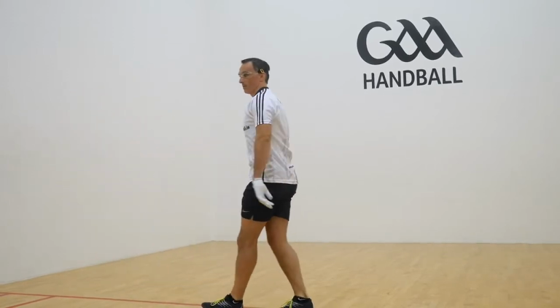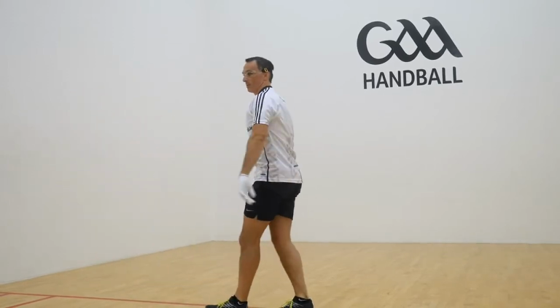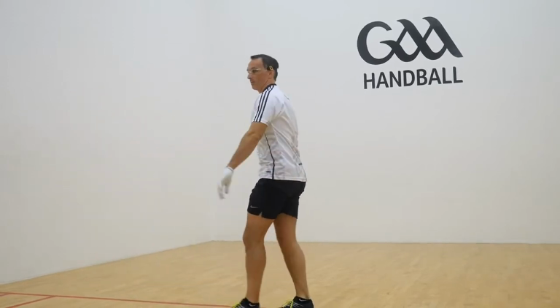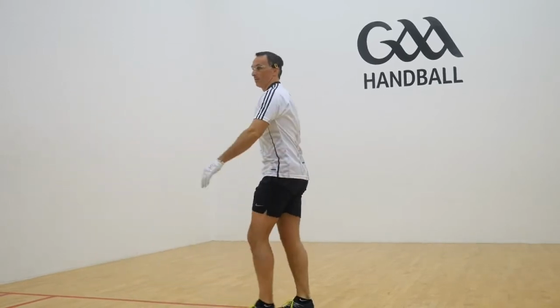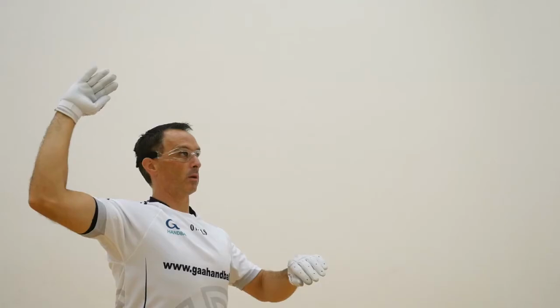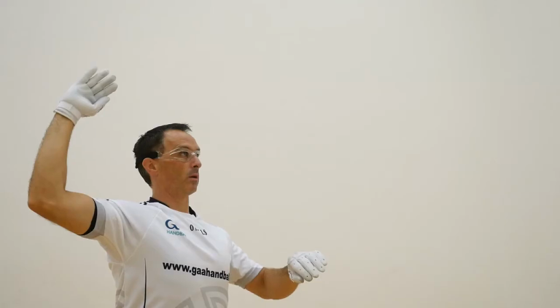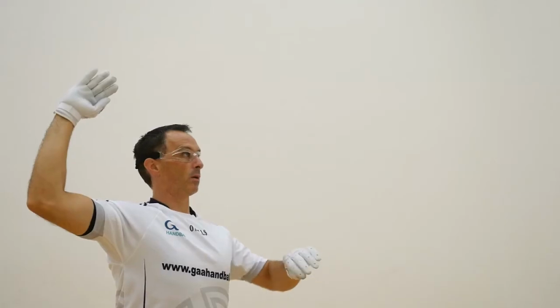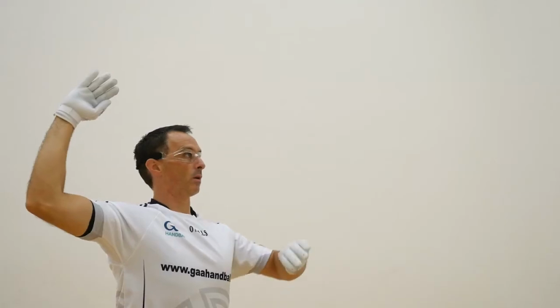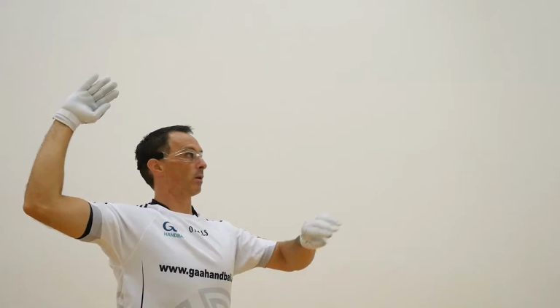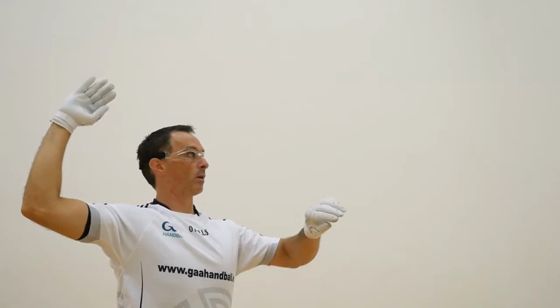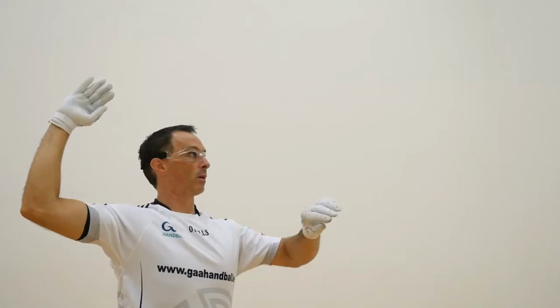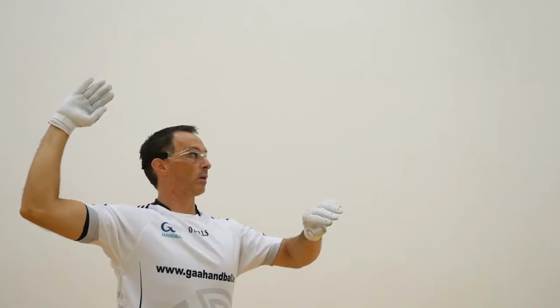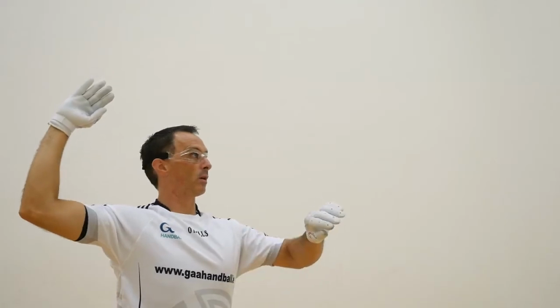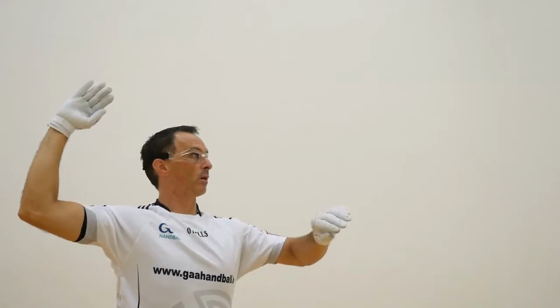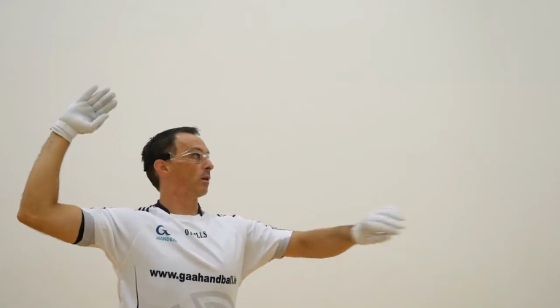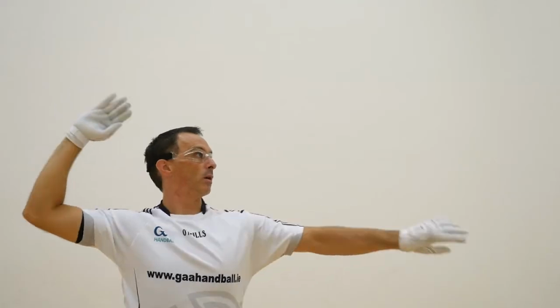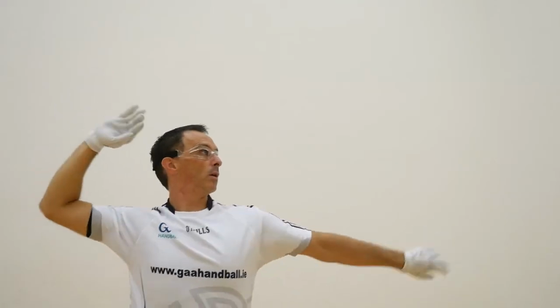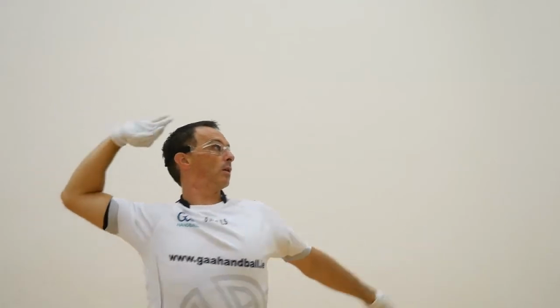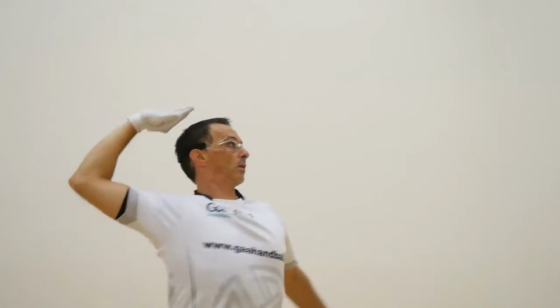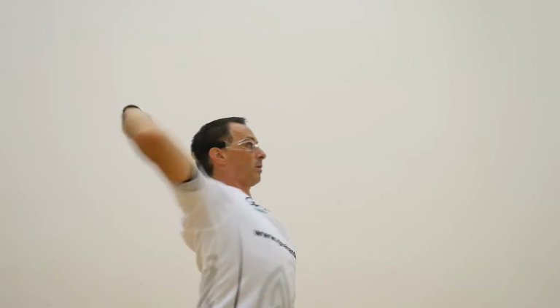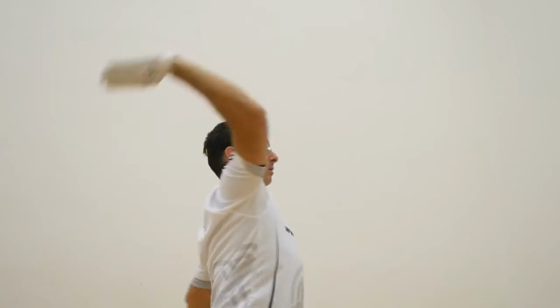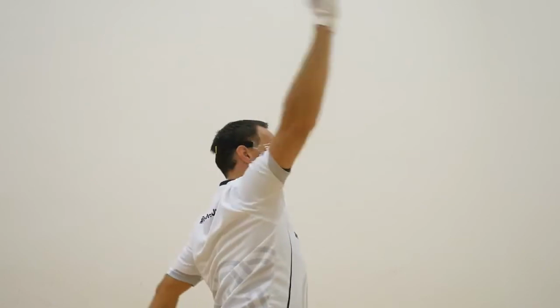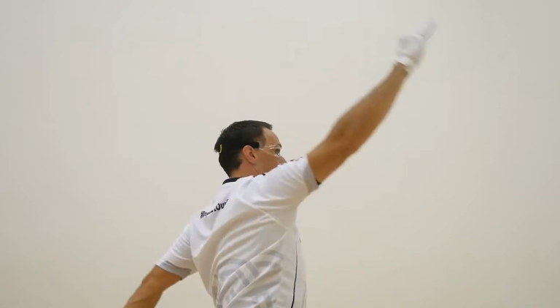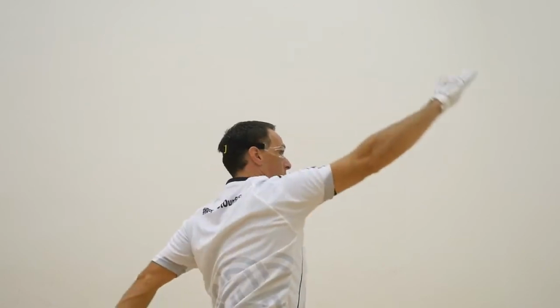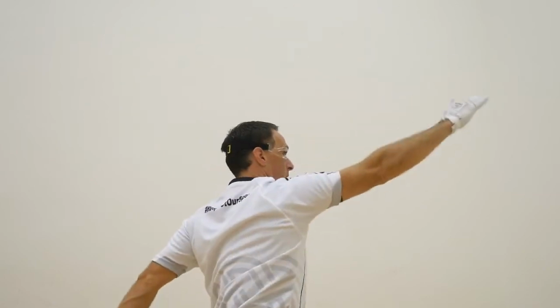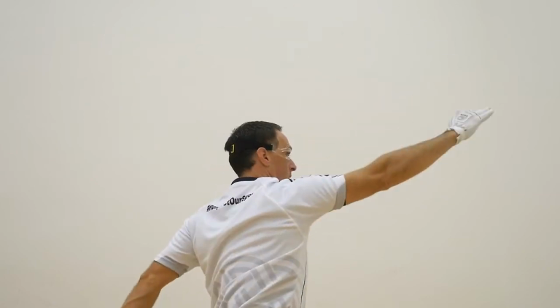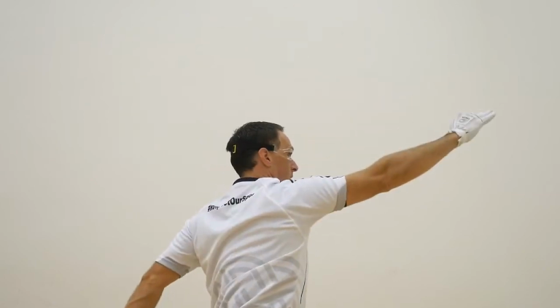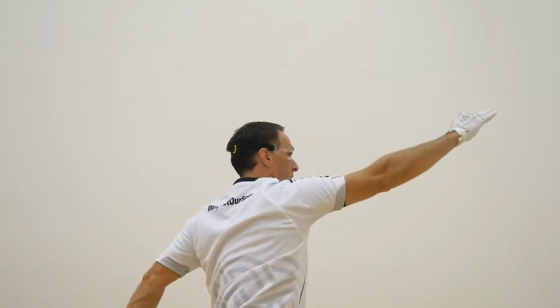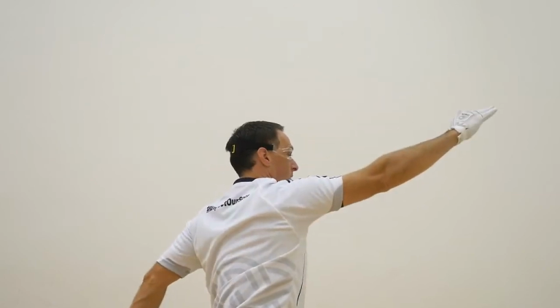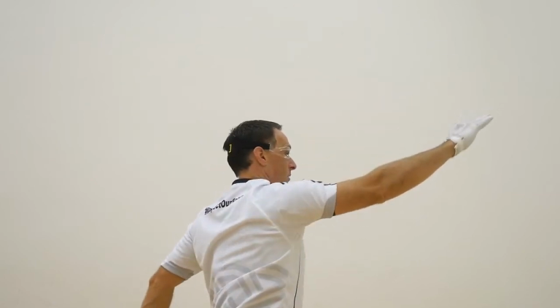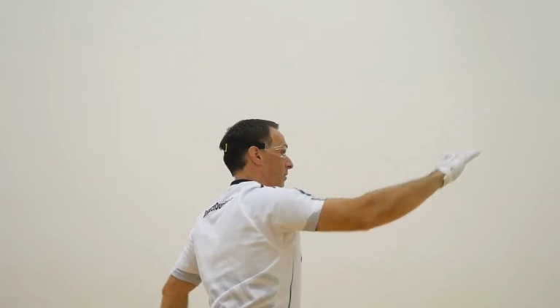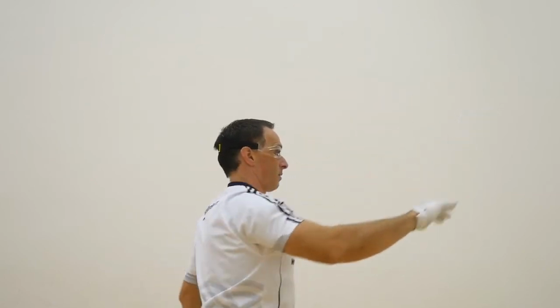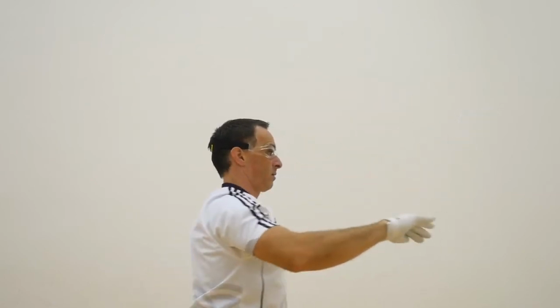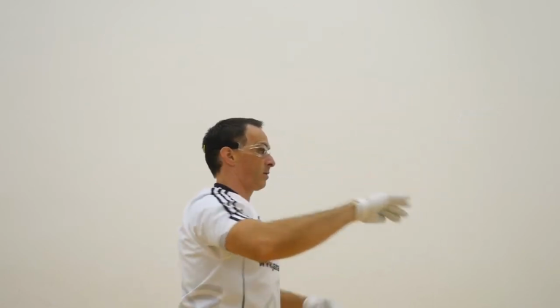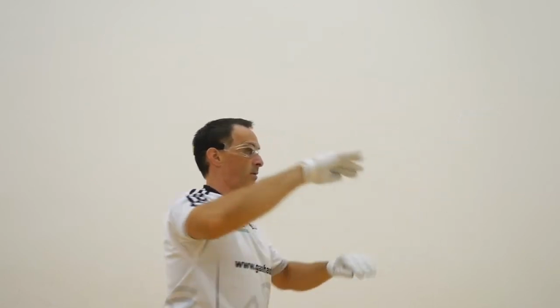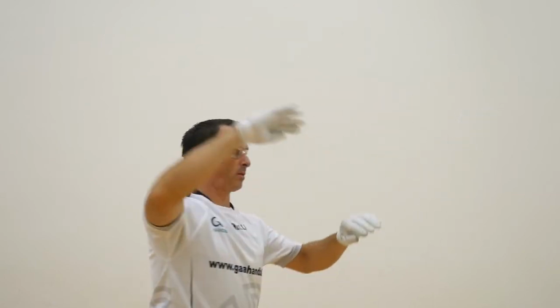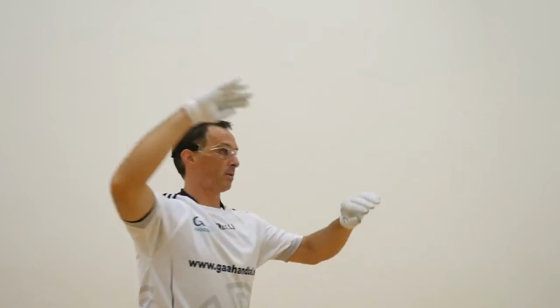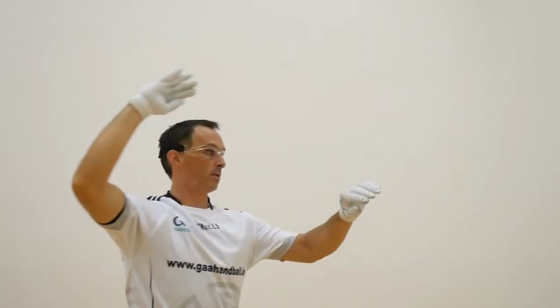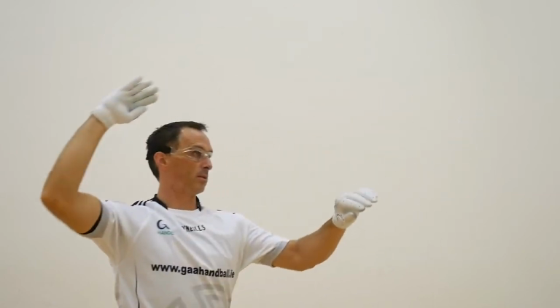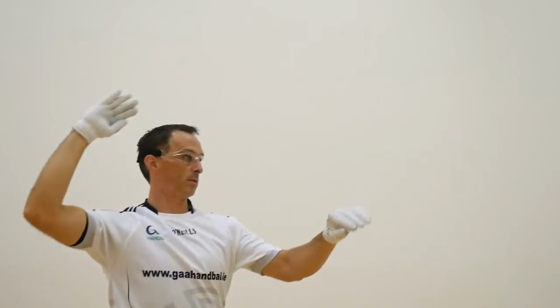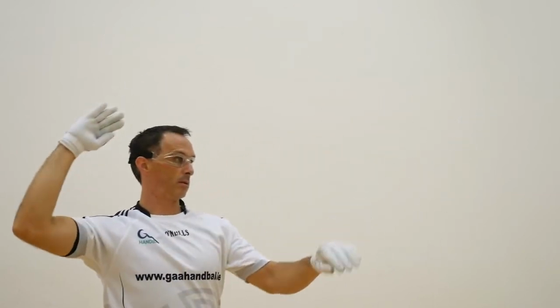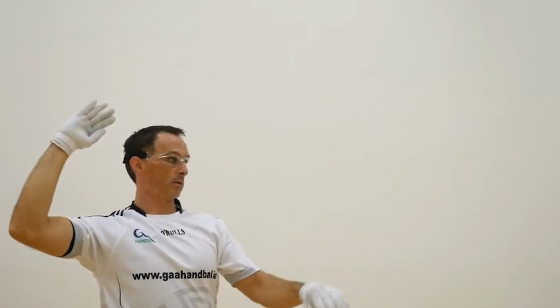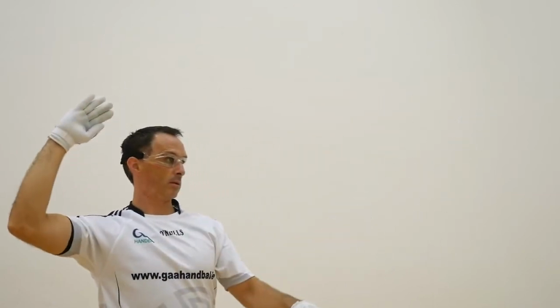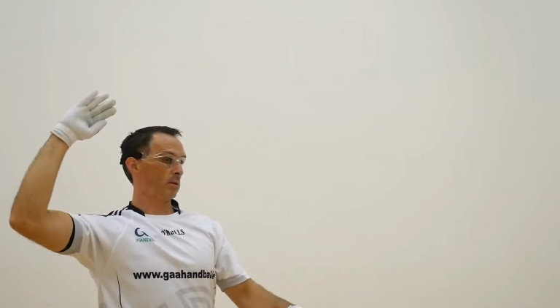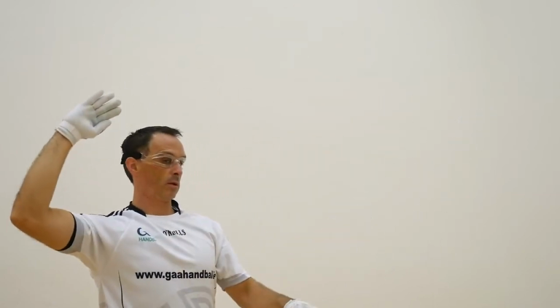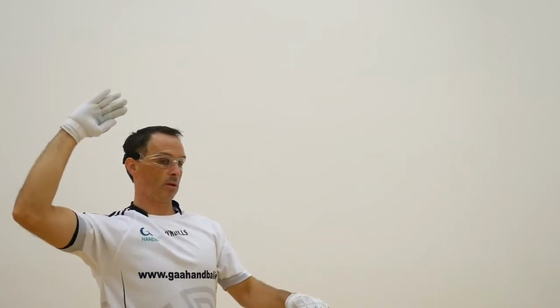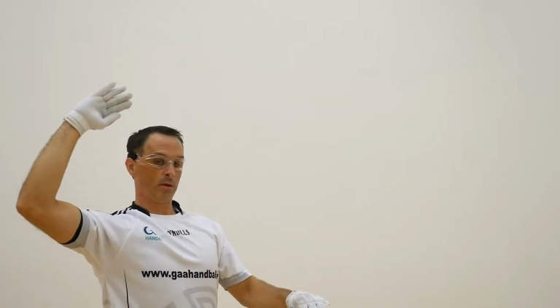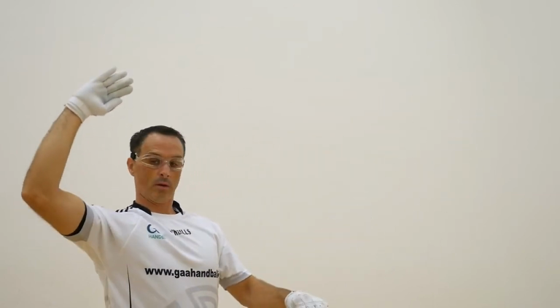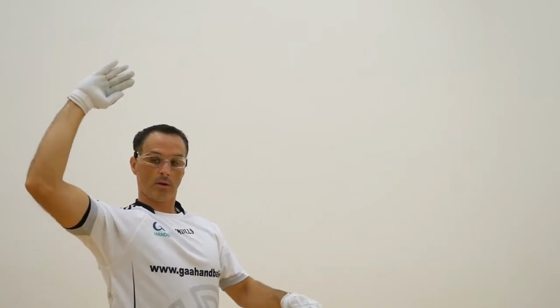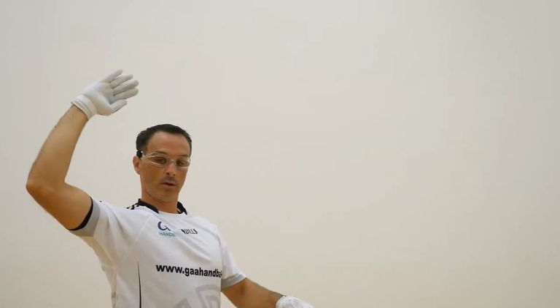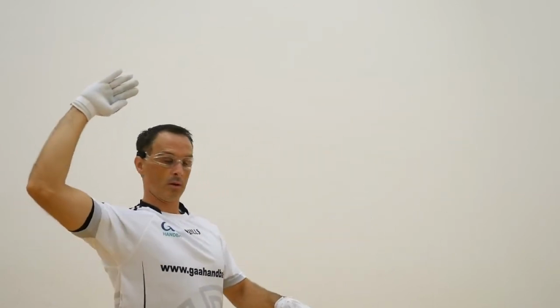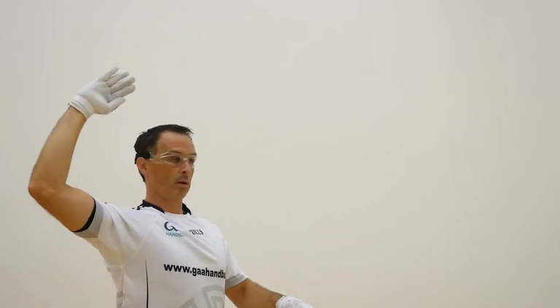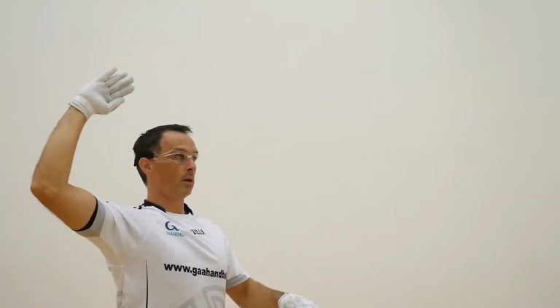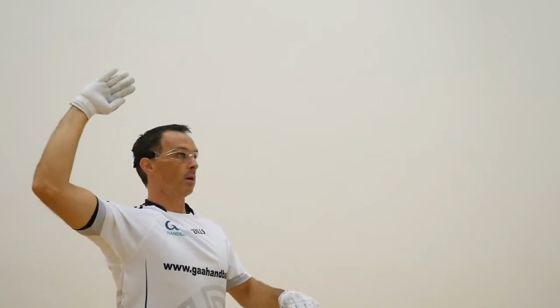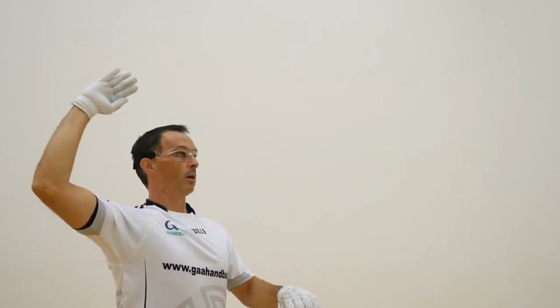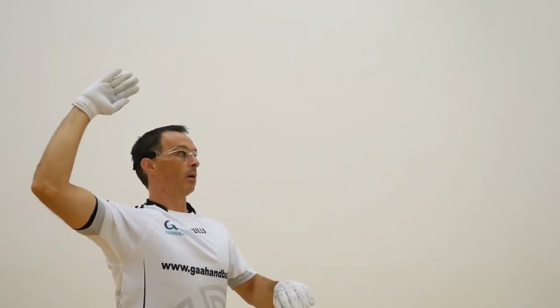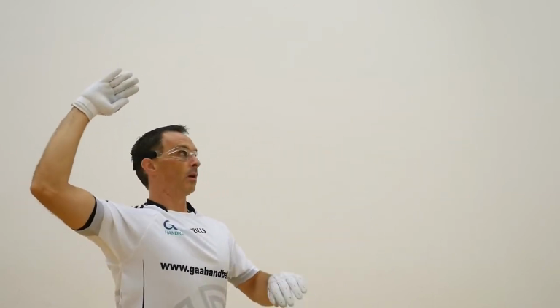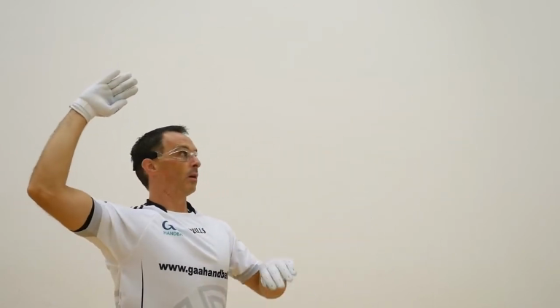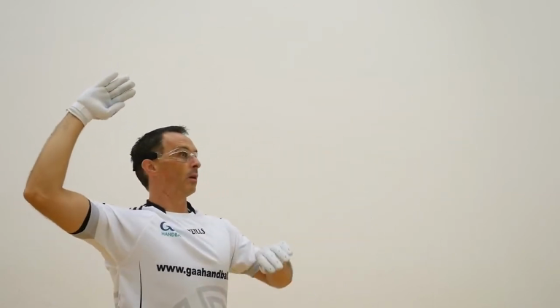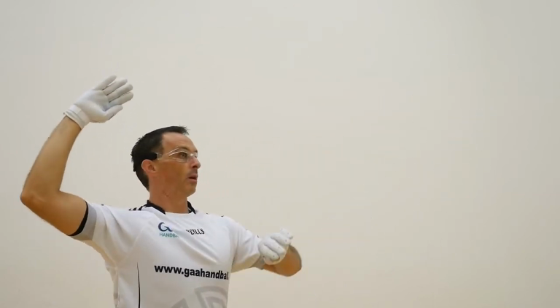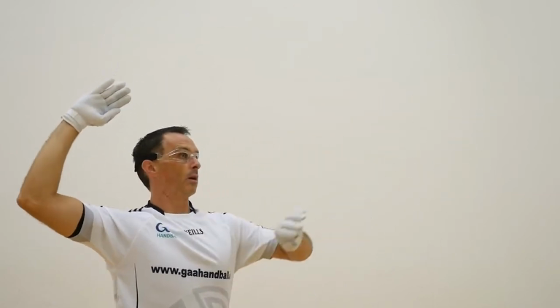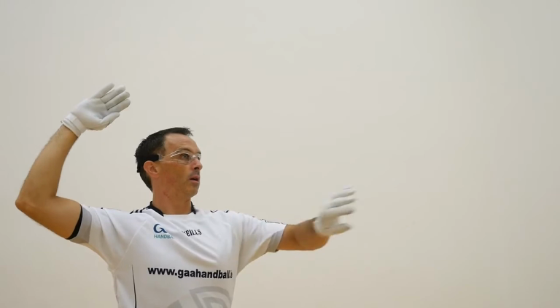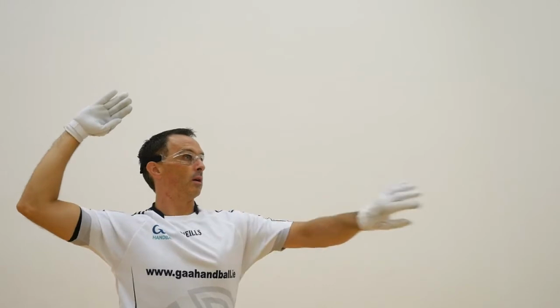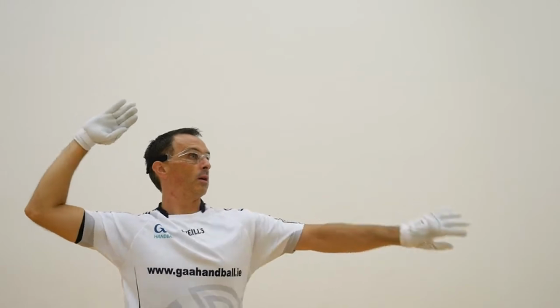To break it down even further, take the ball out of the equation completely and focus on practicing the throwing motion alone.